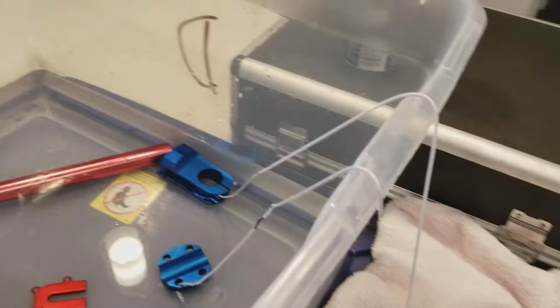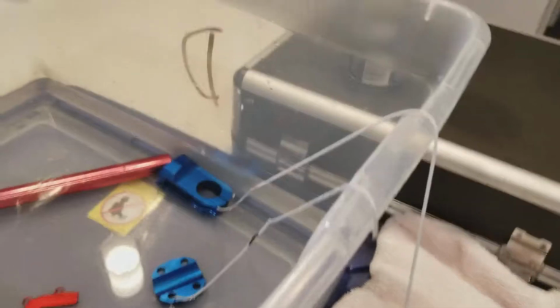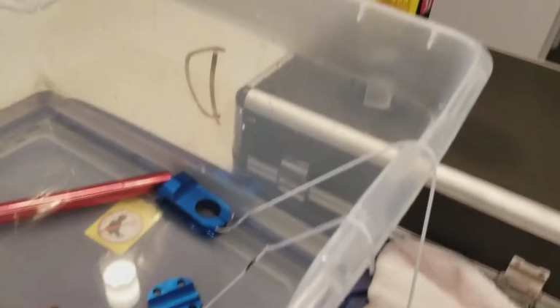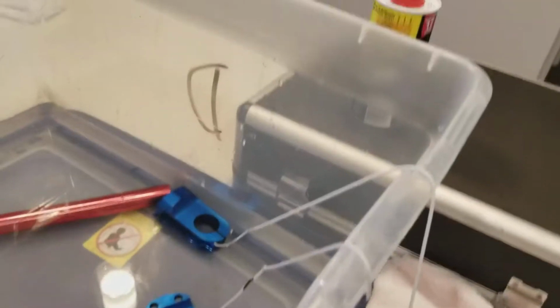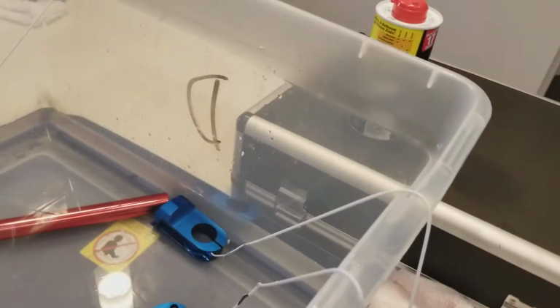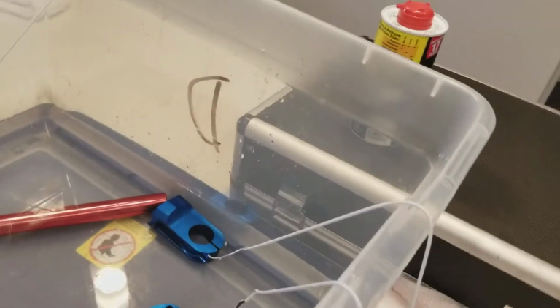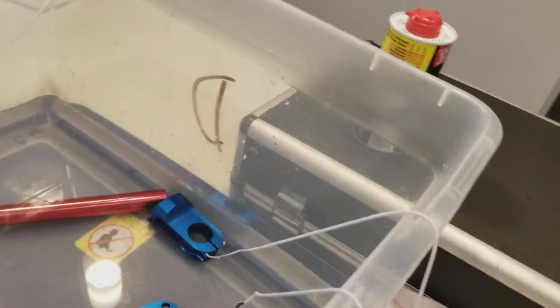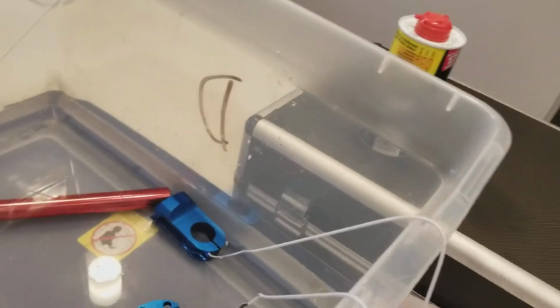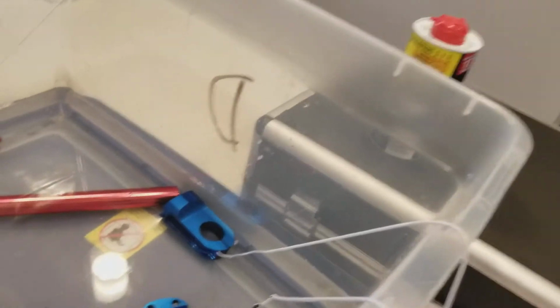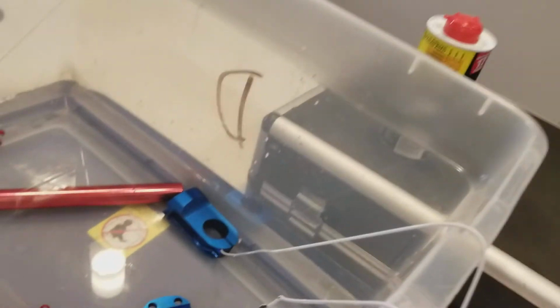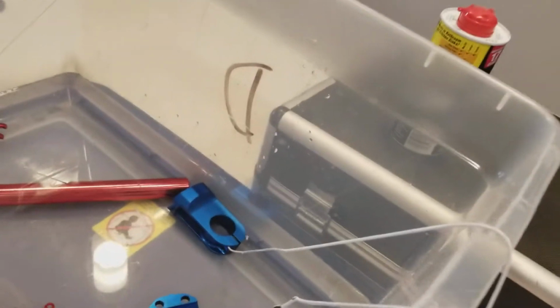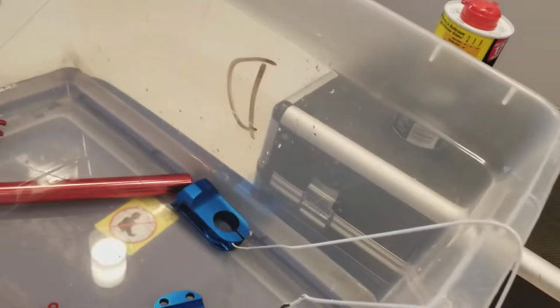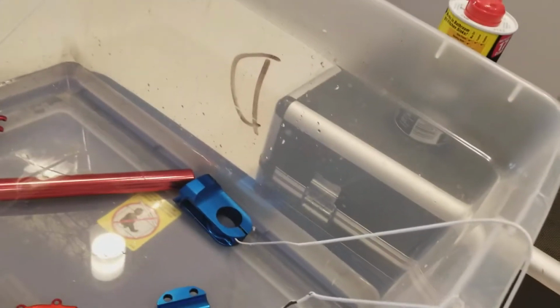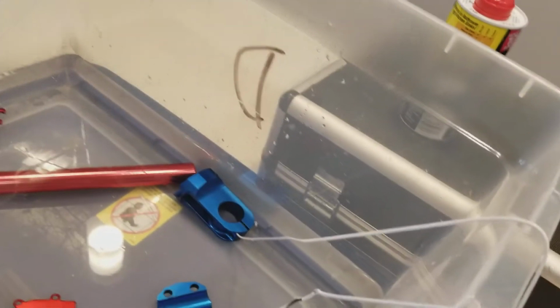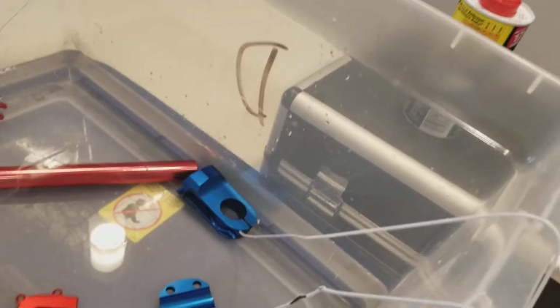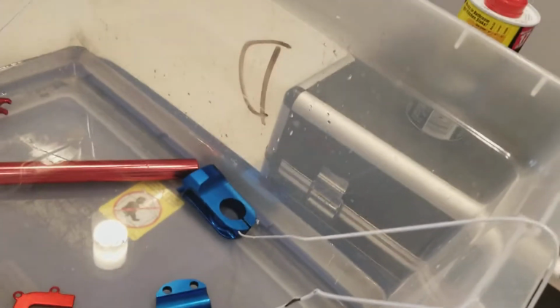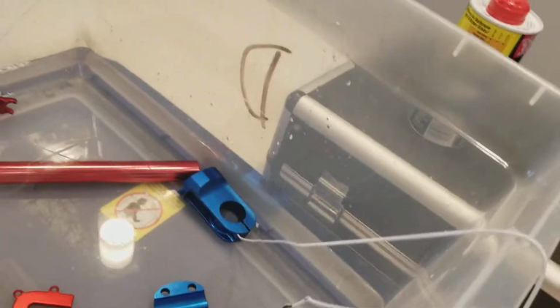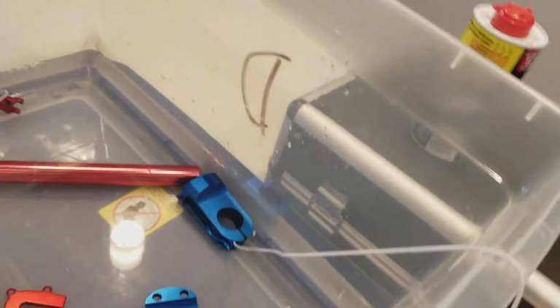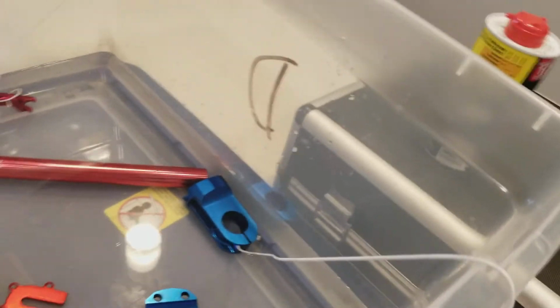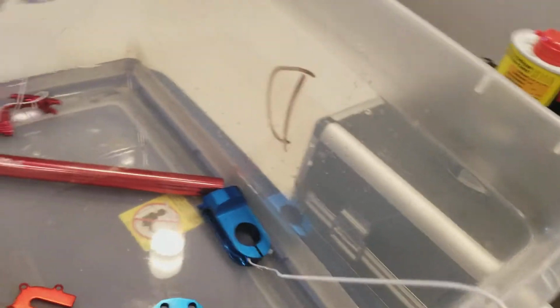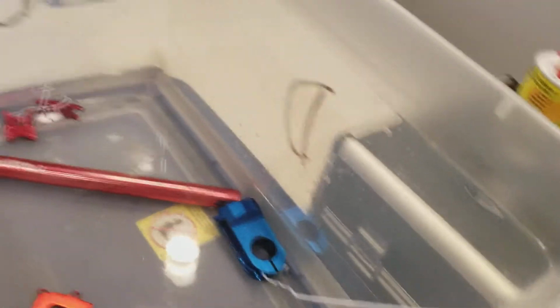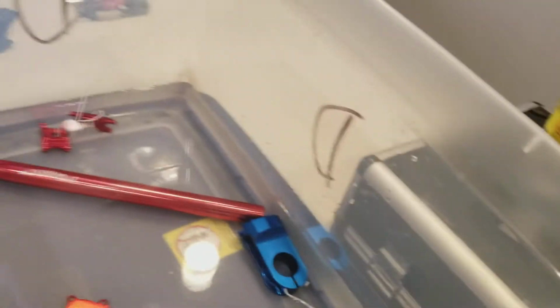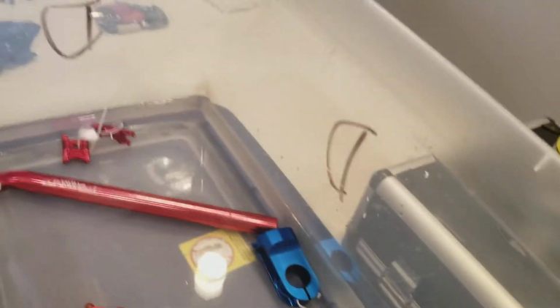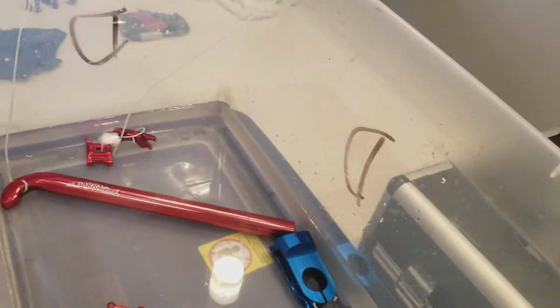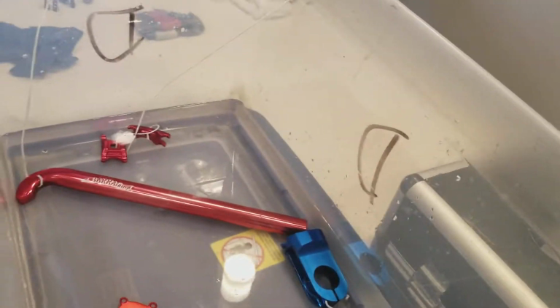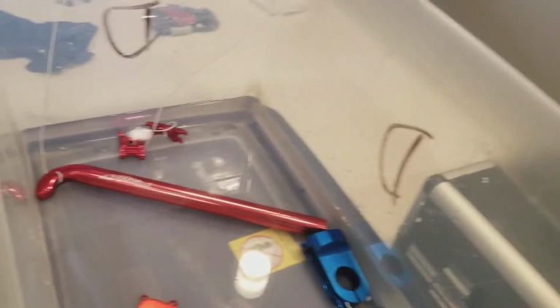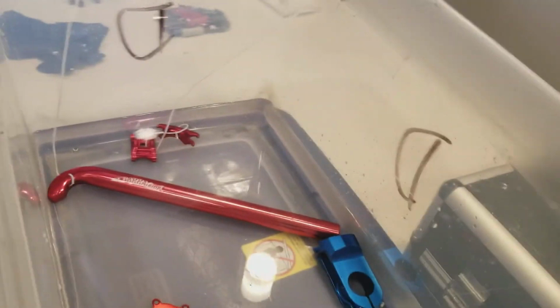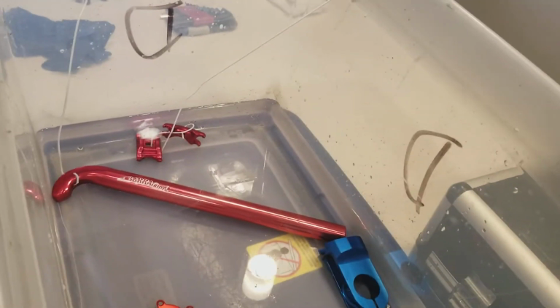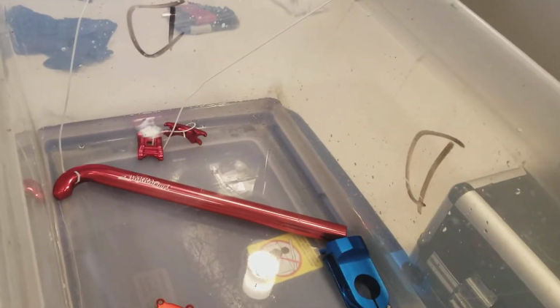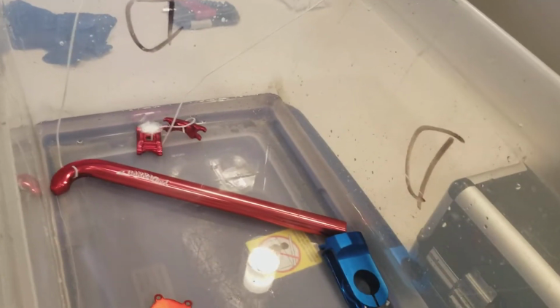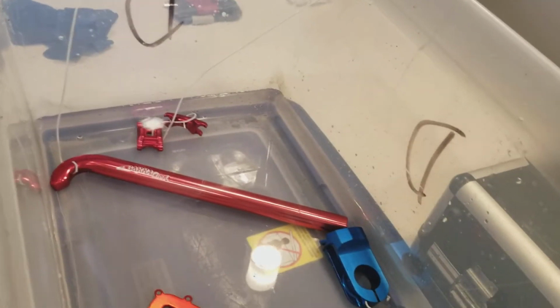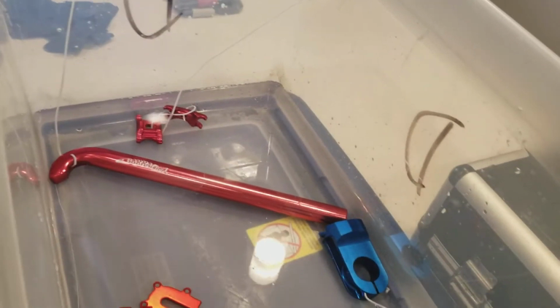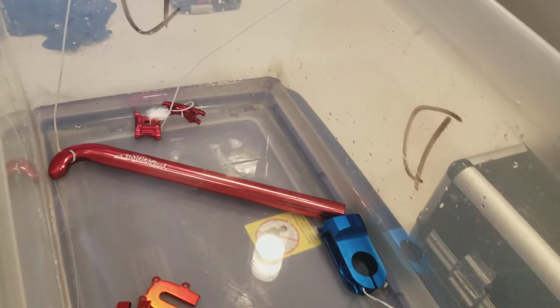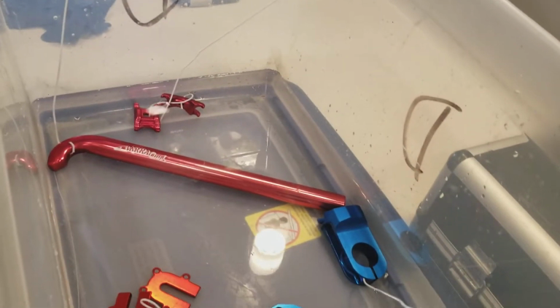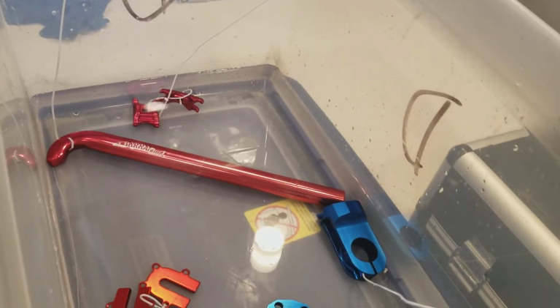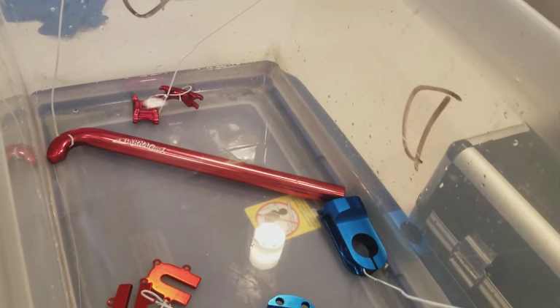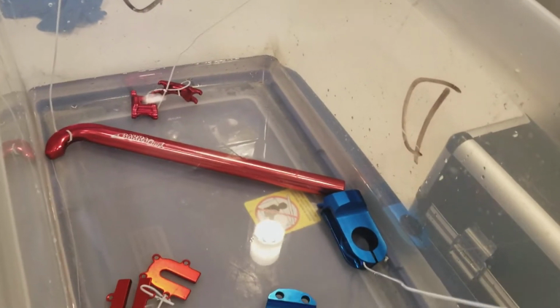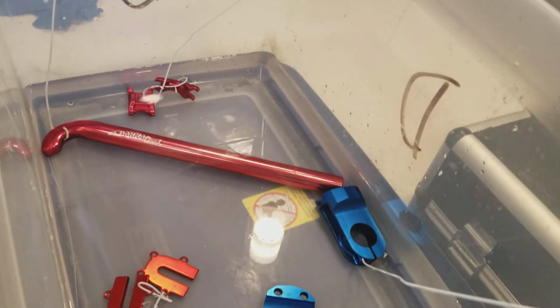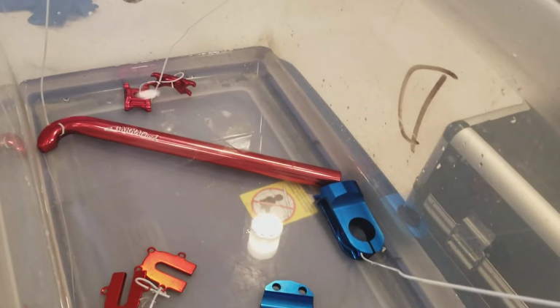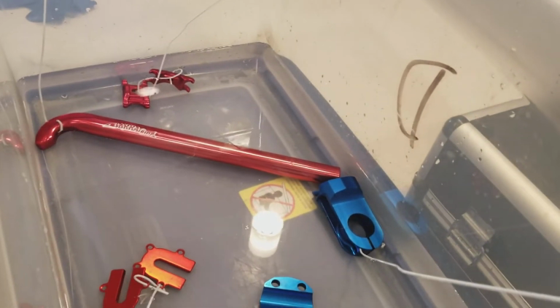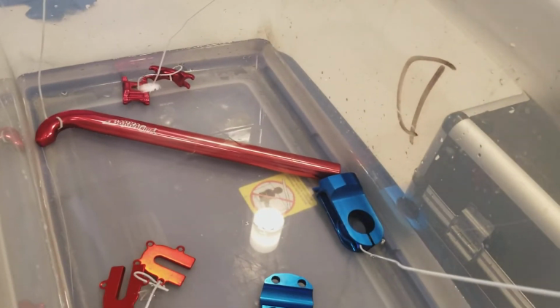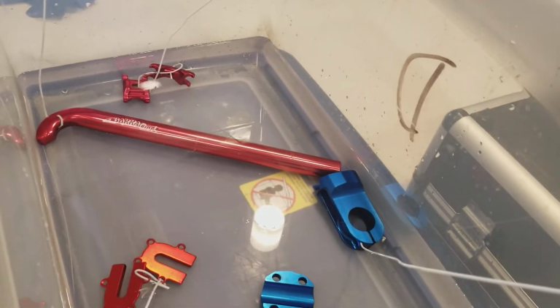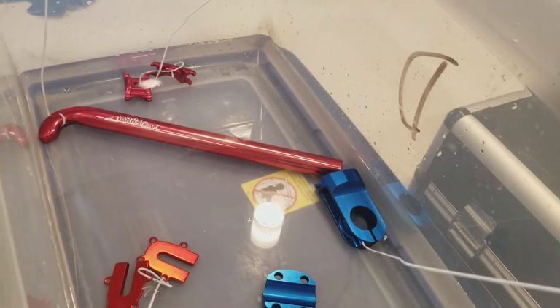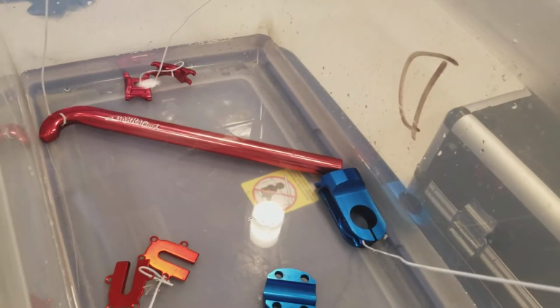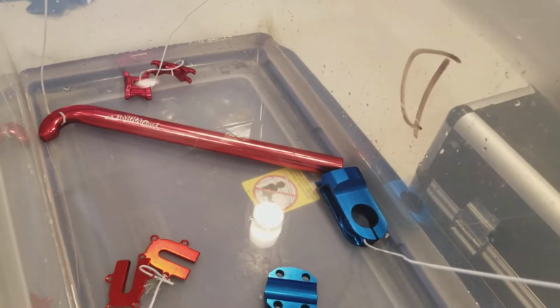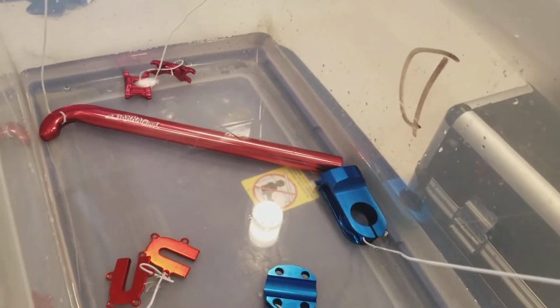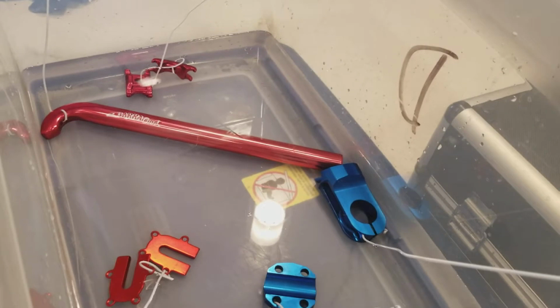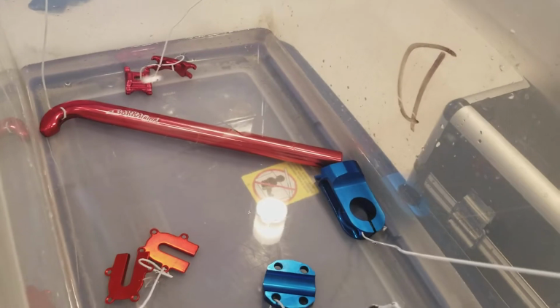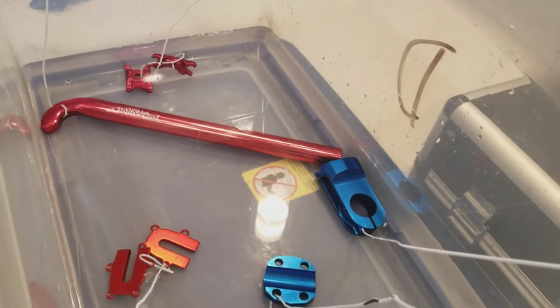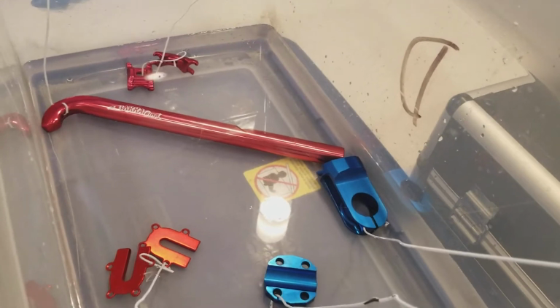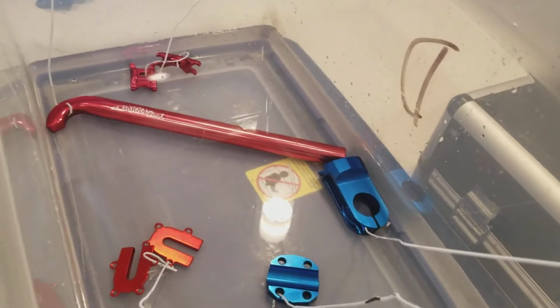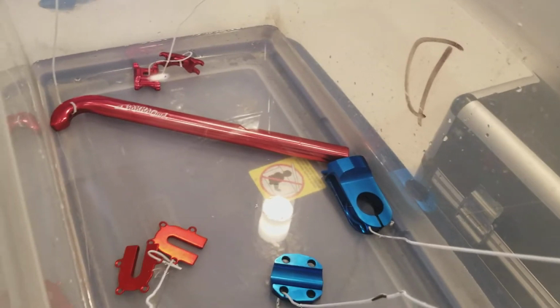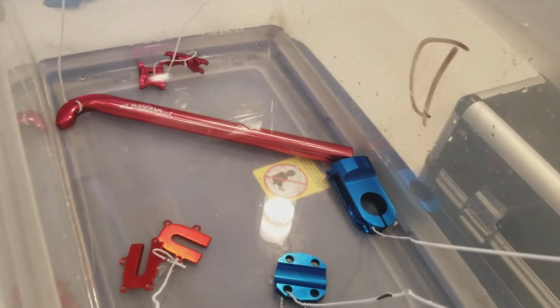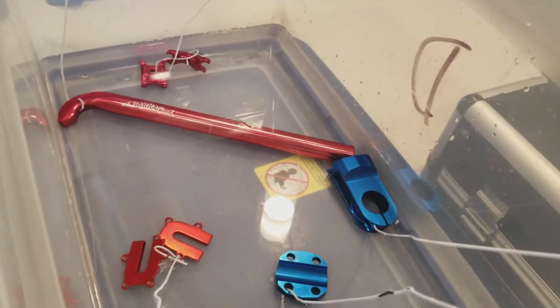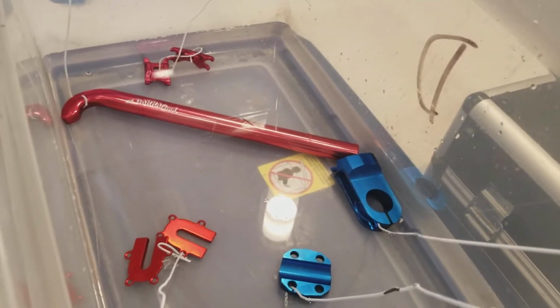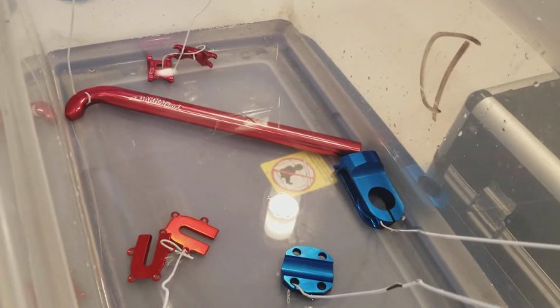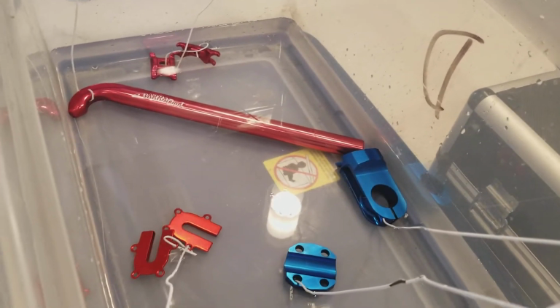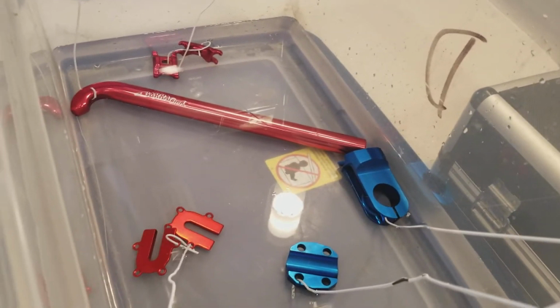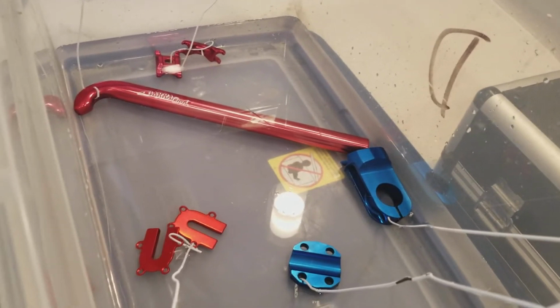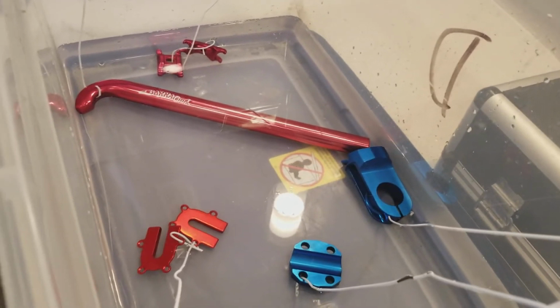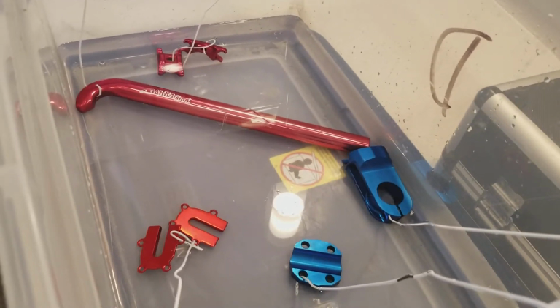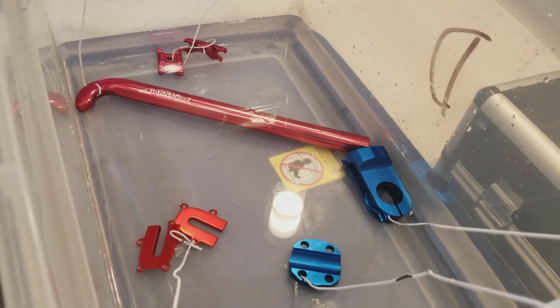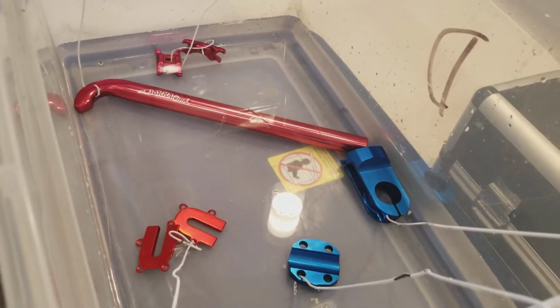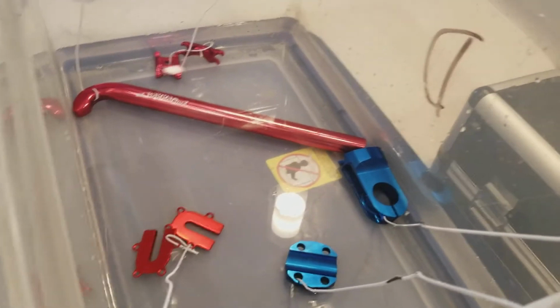Hey guys, I'm making this video because I'm going to show you guys how to remove anodization from aluminum parts.